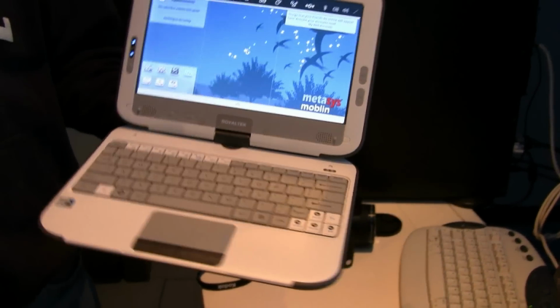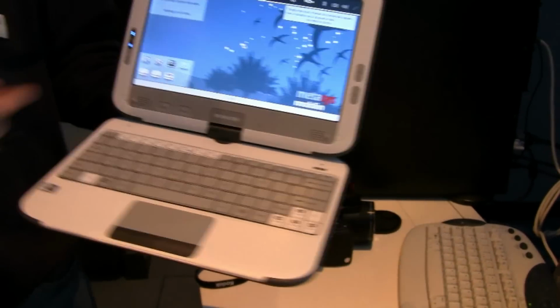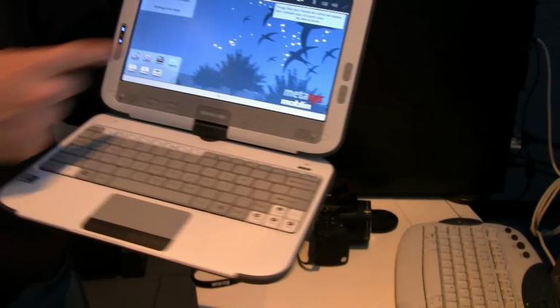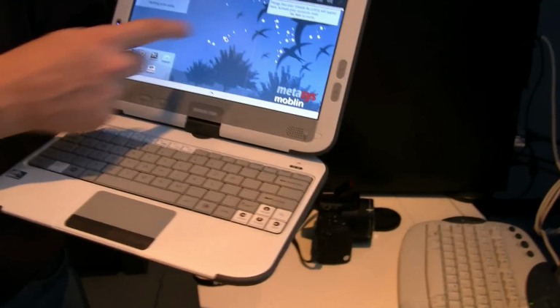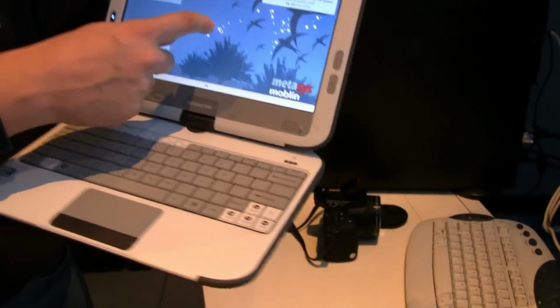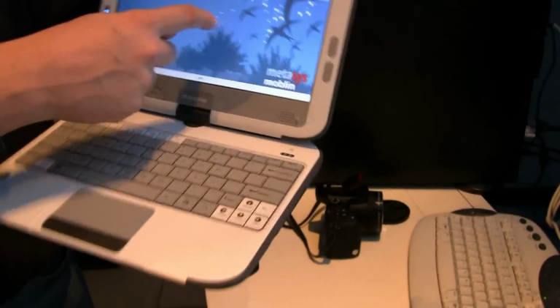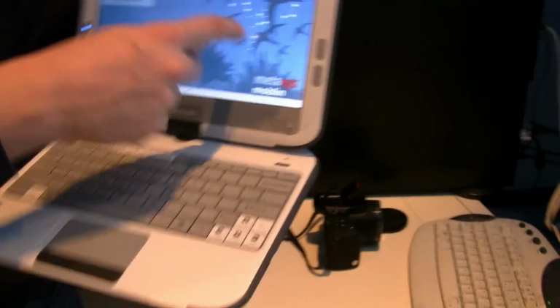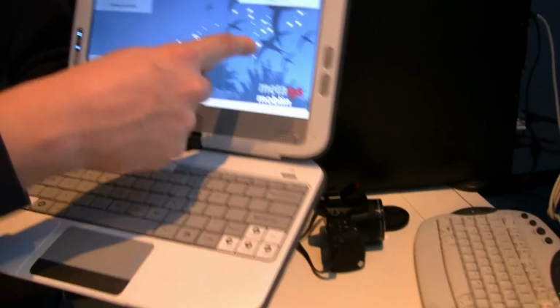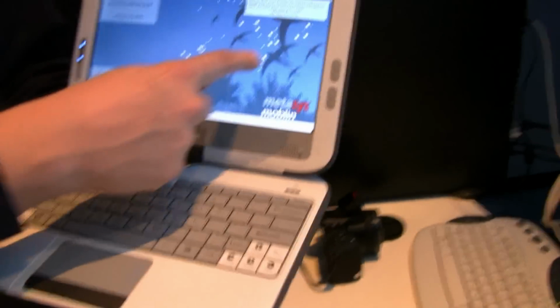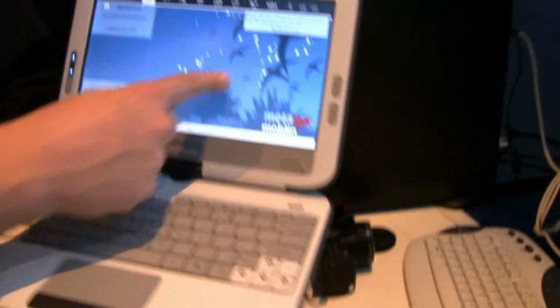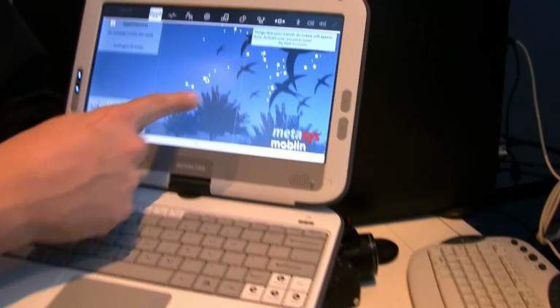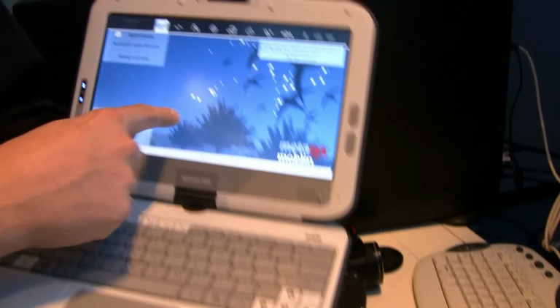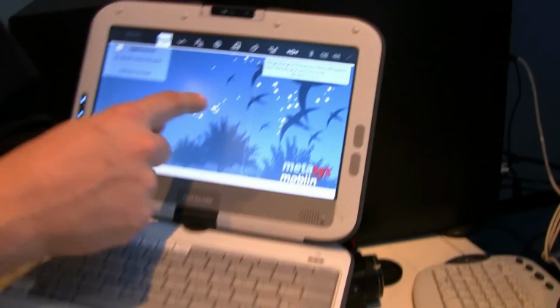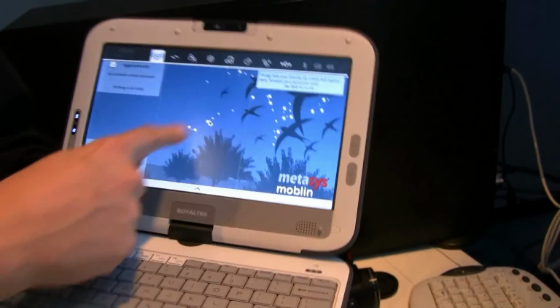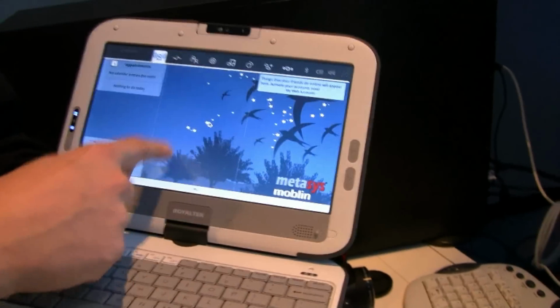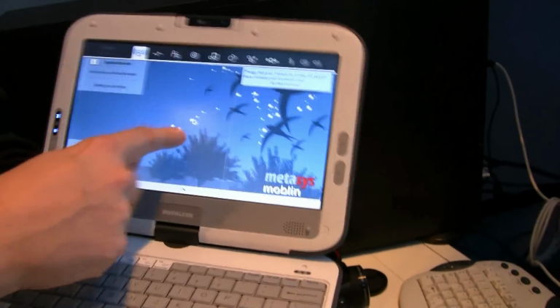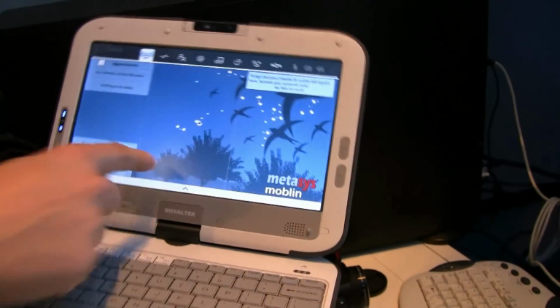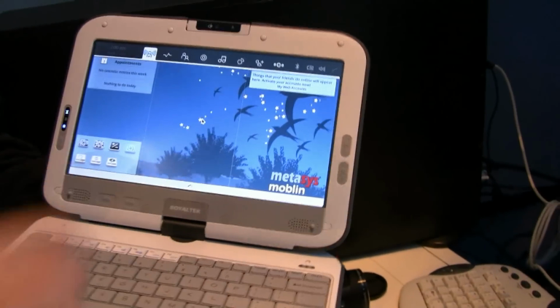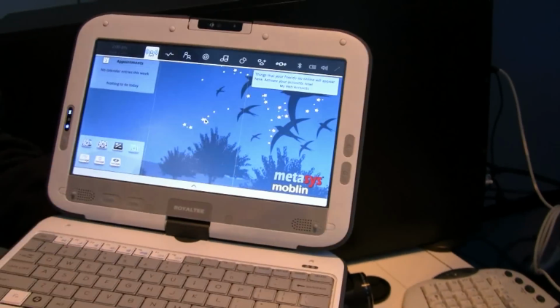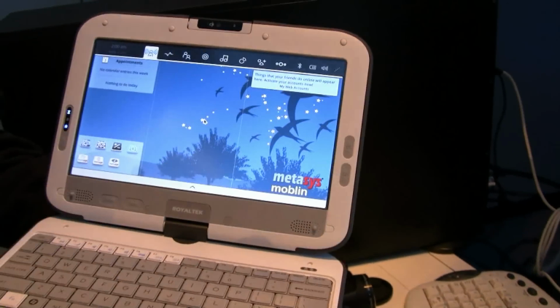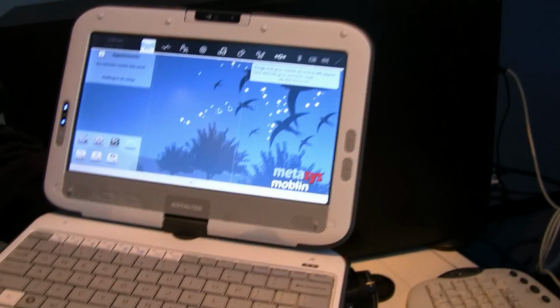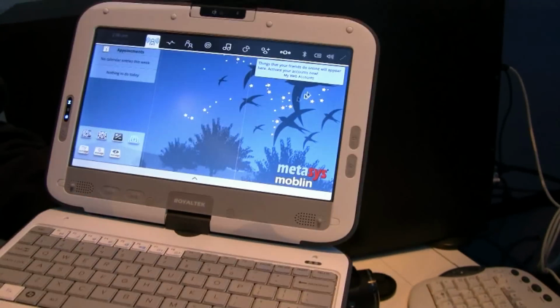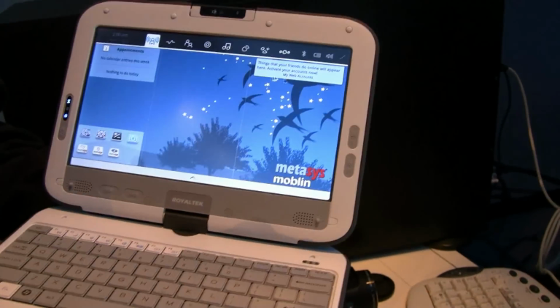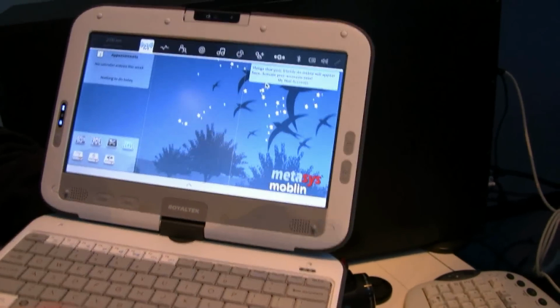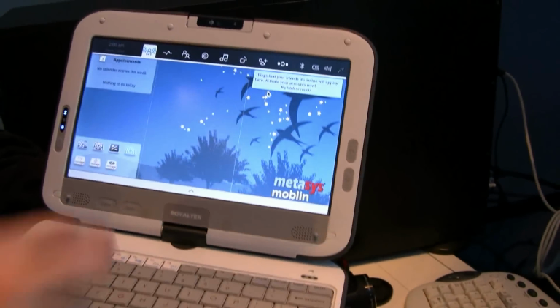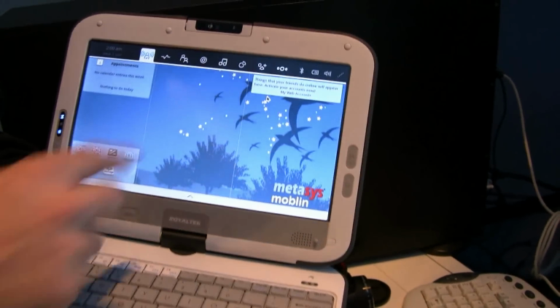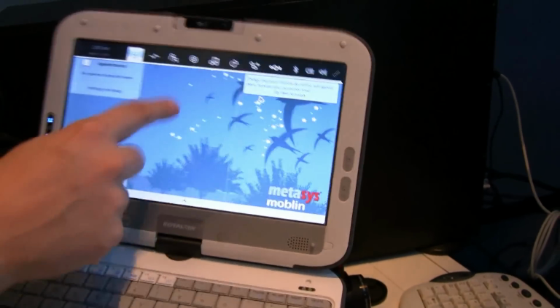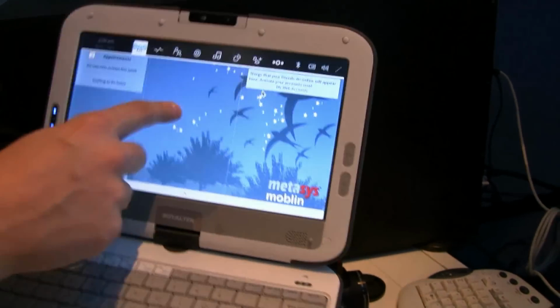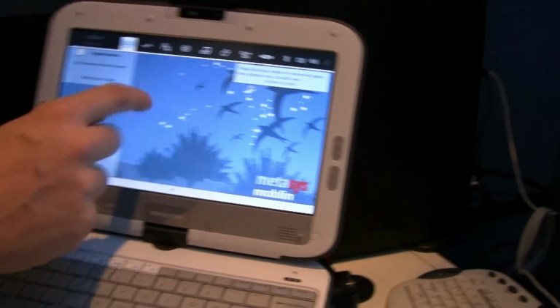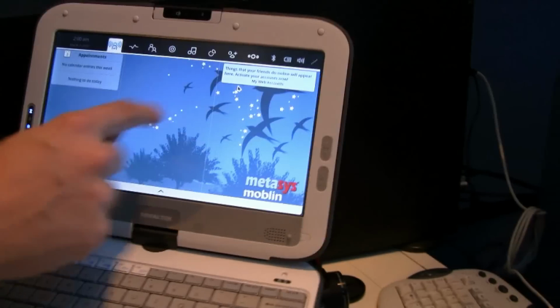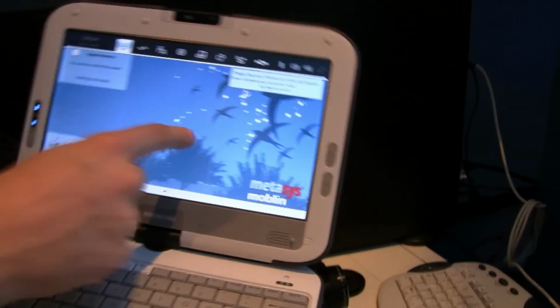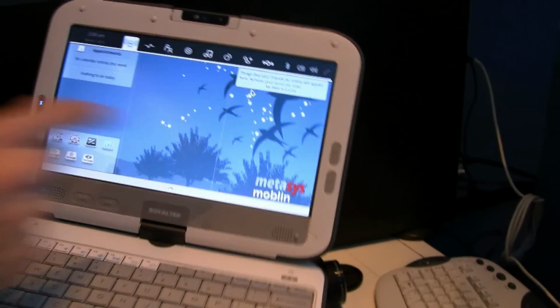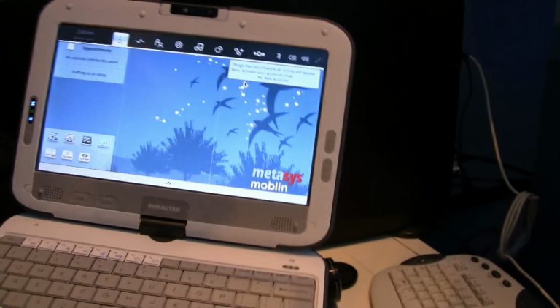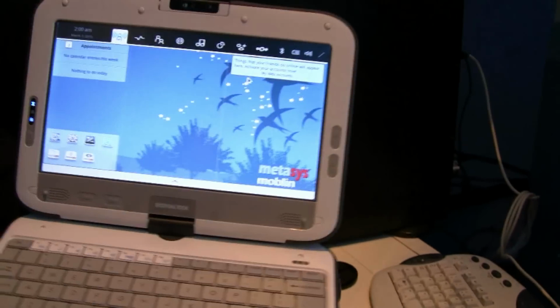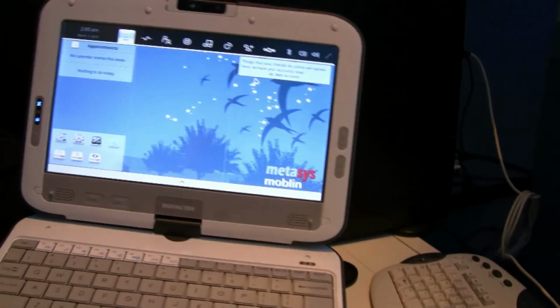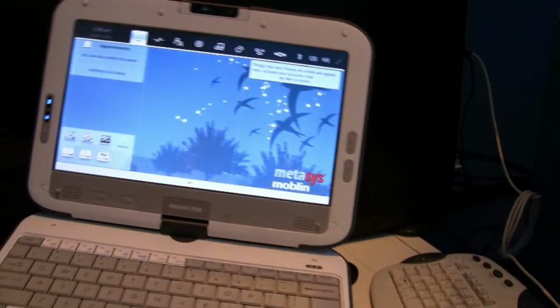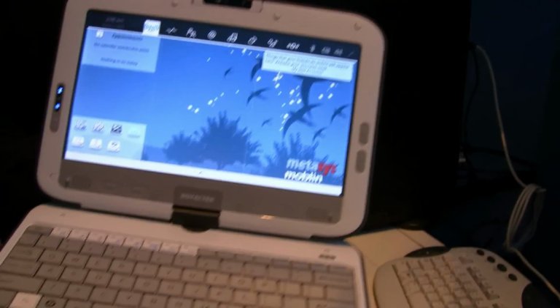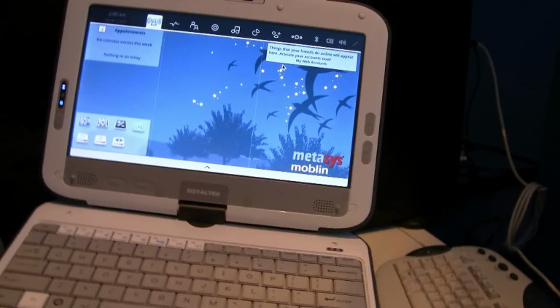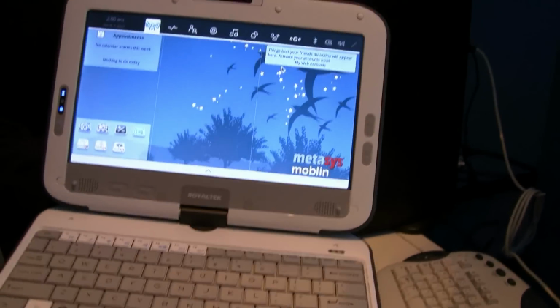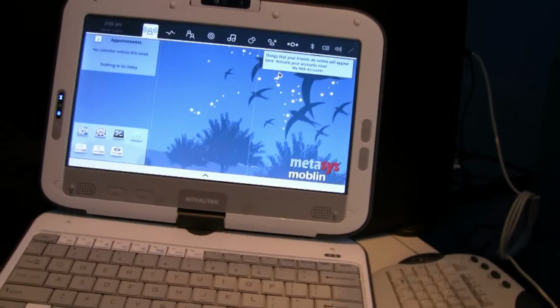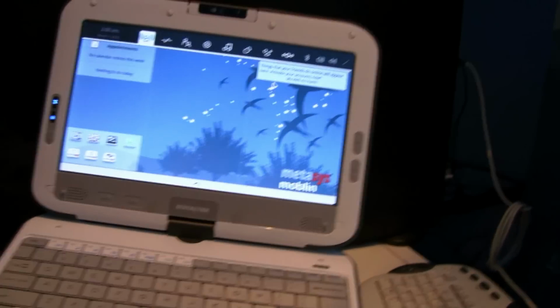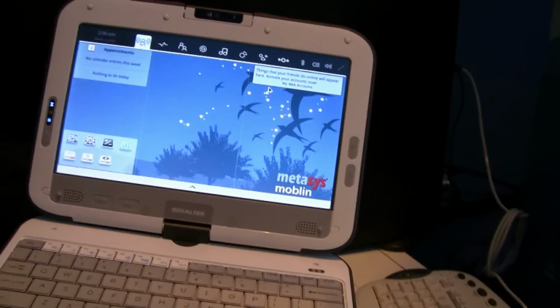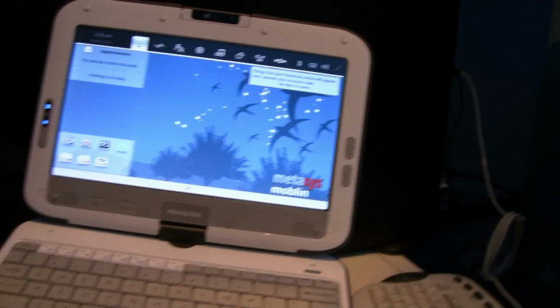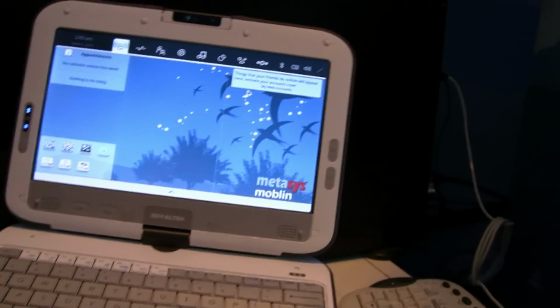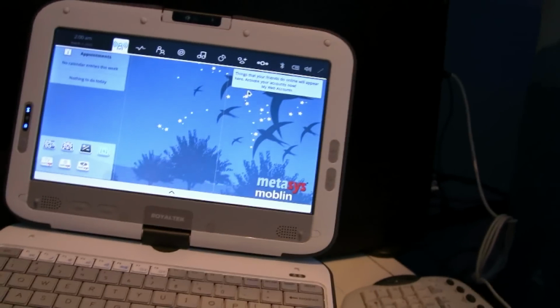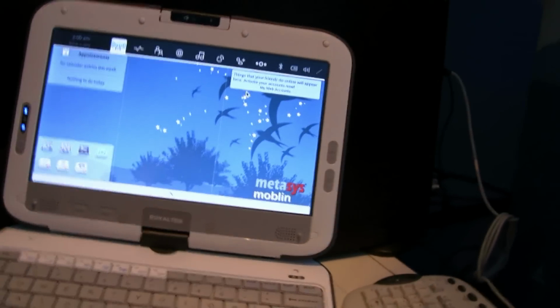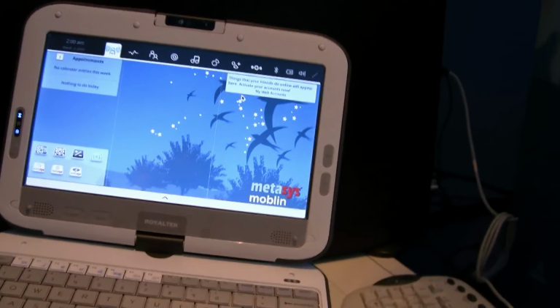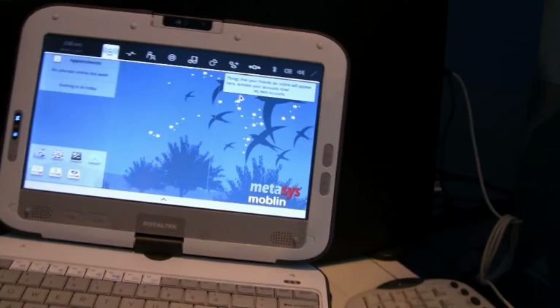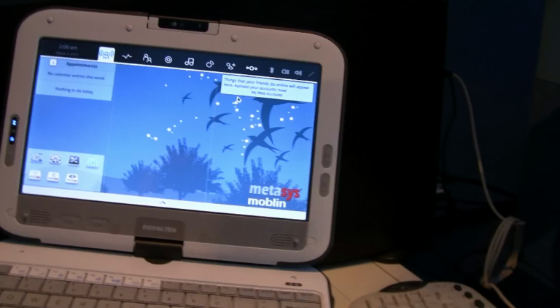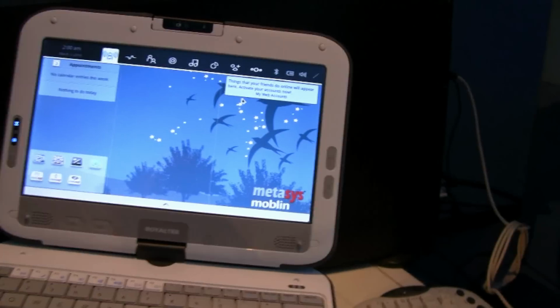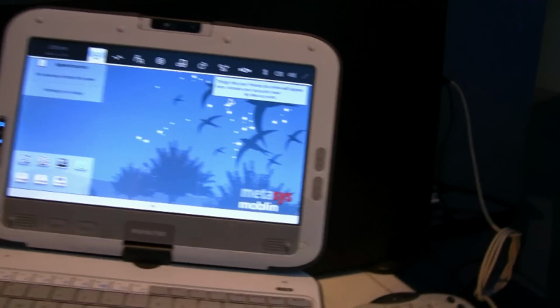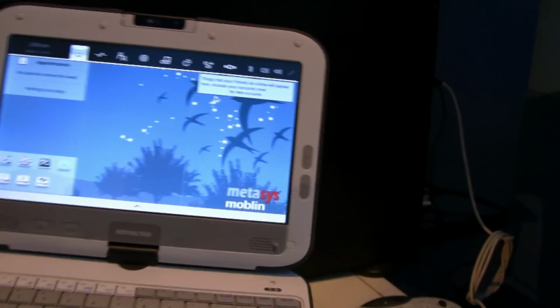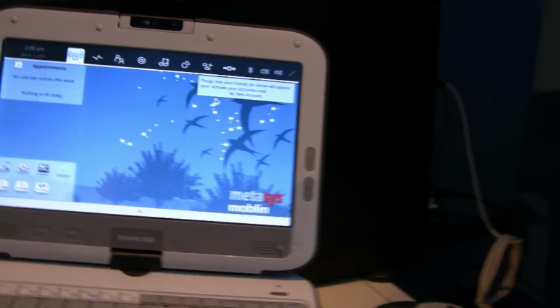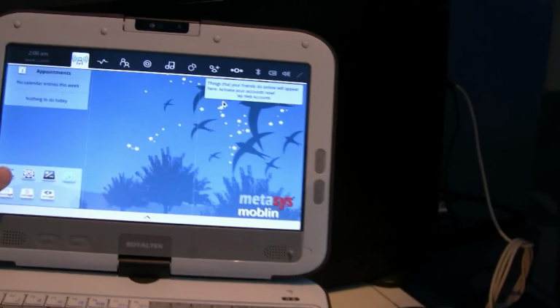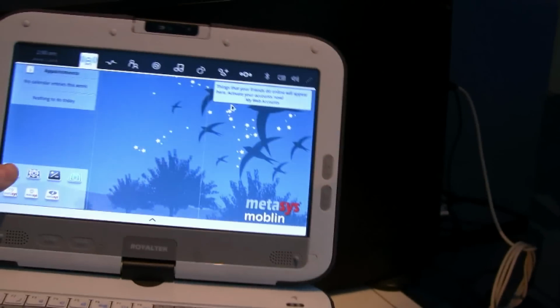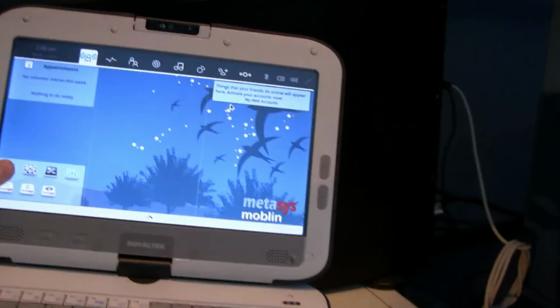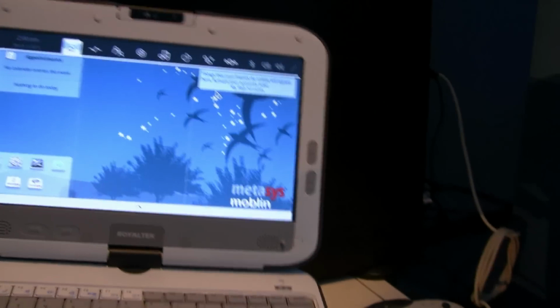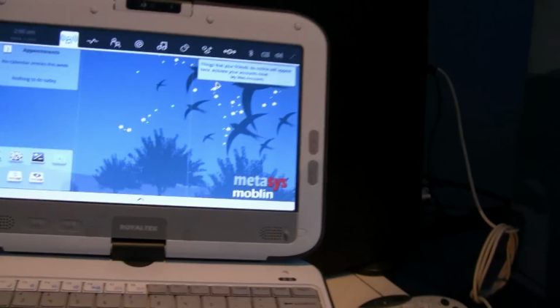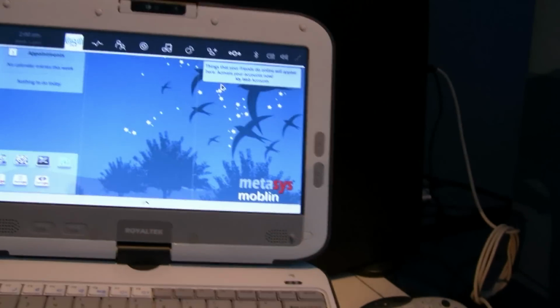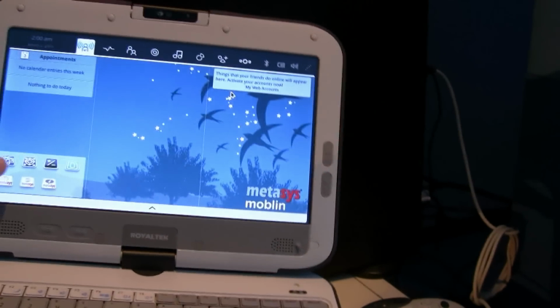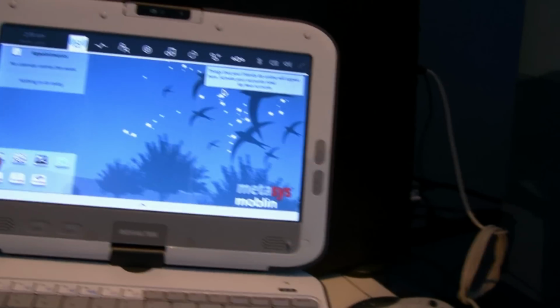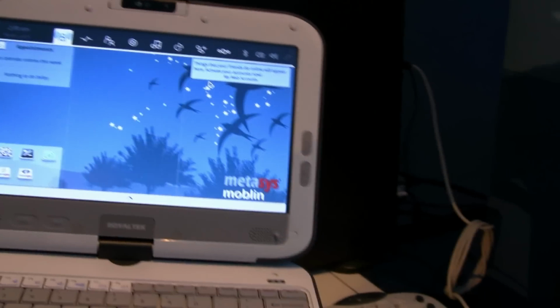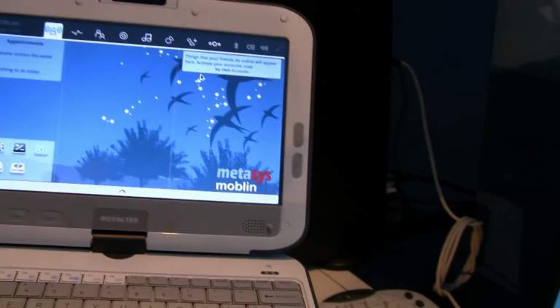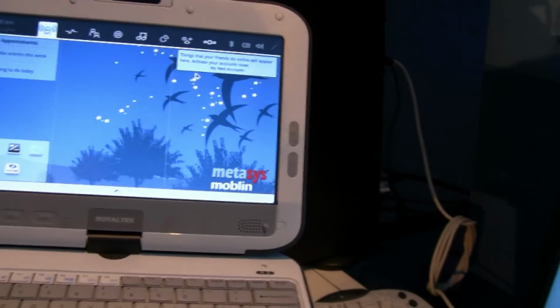It's a touch screen, but it's not supported by Moblin right now. That's kind of bad, right?